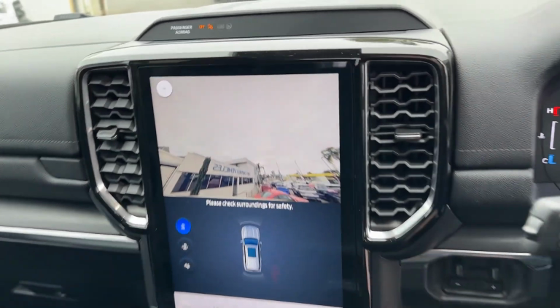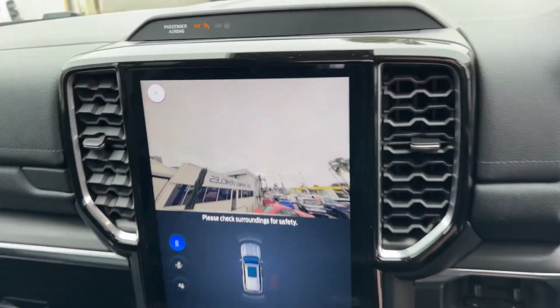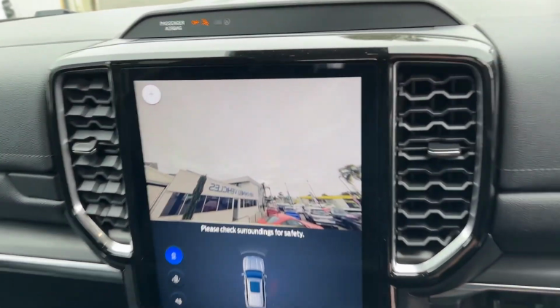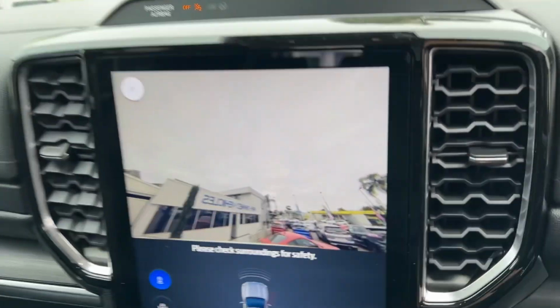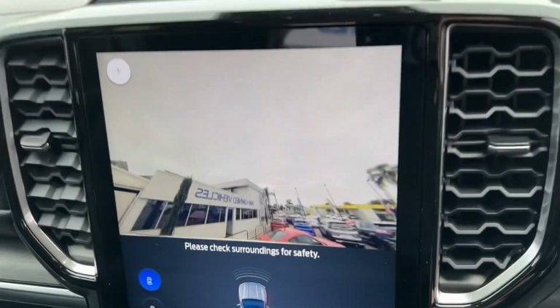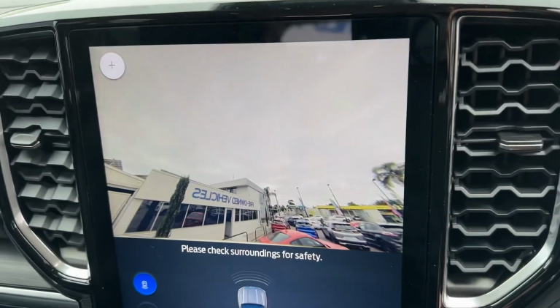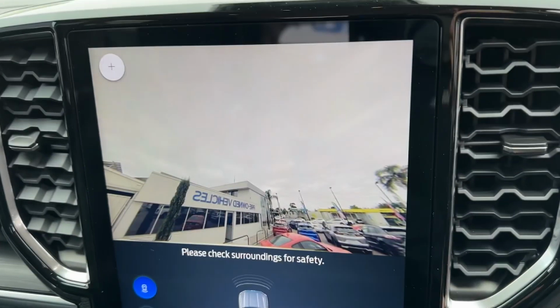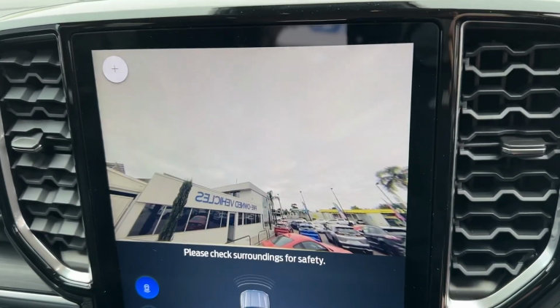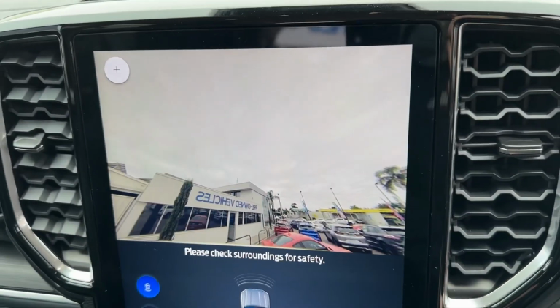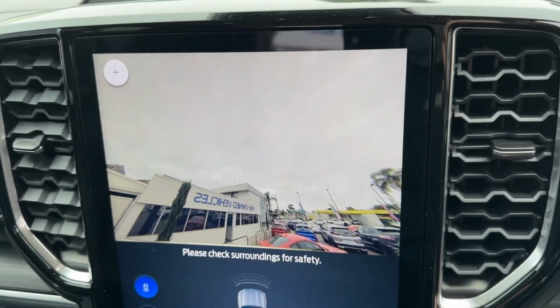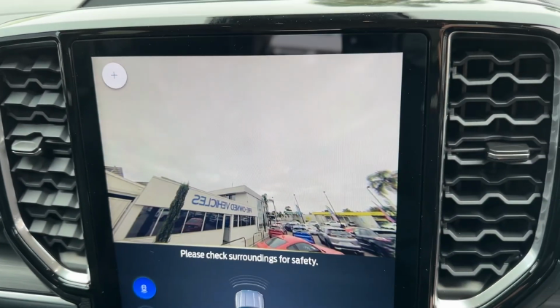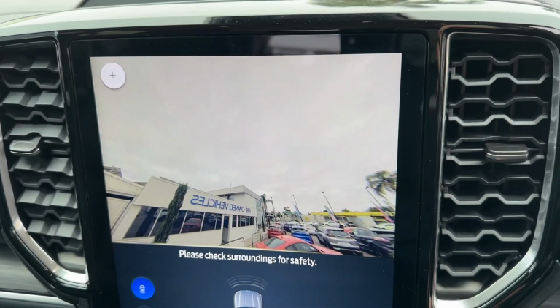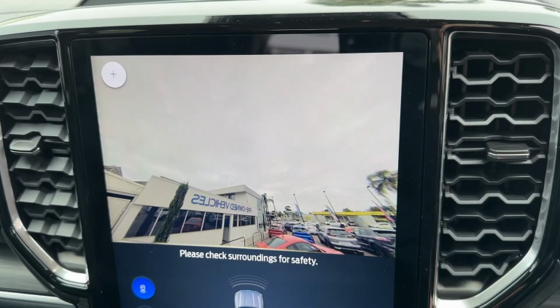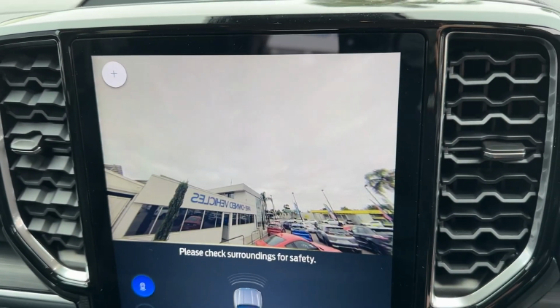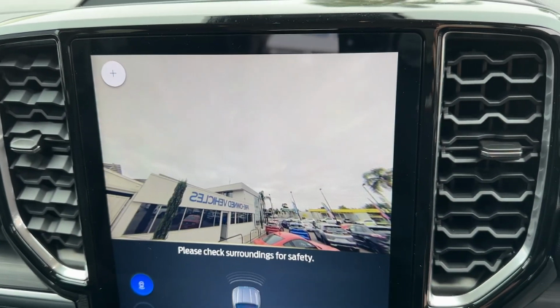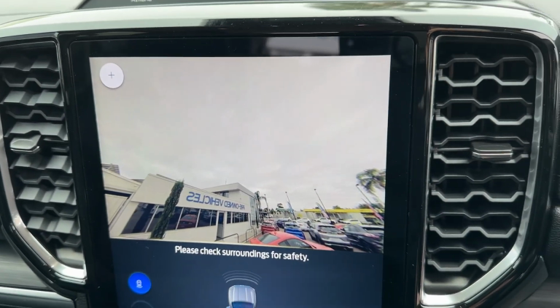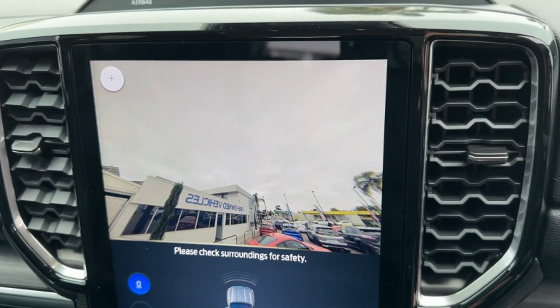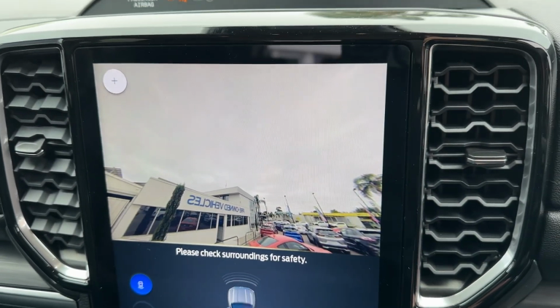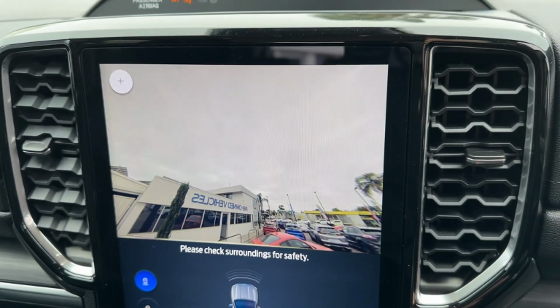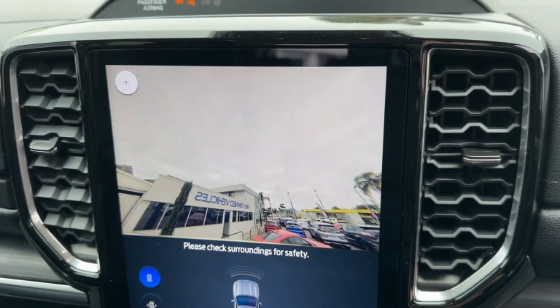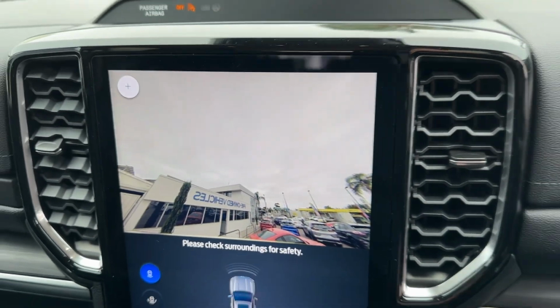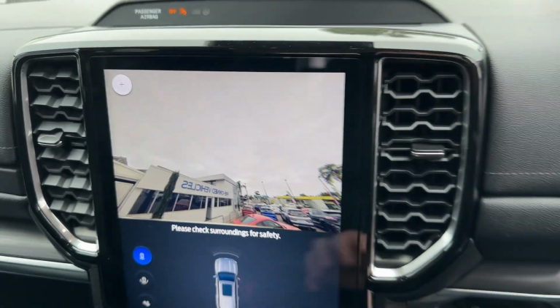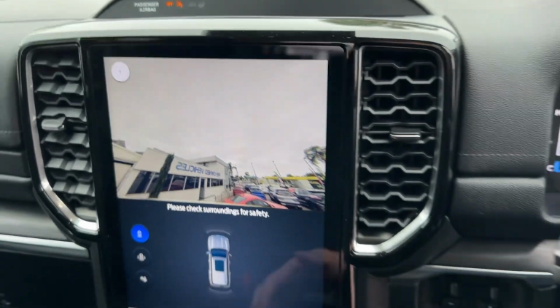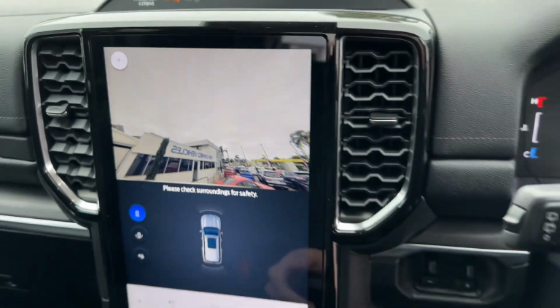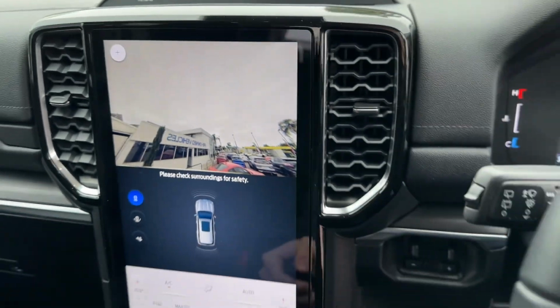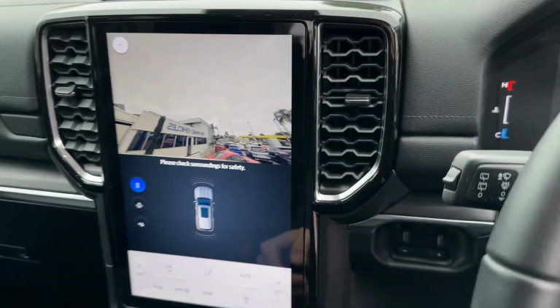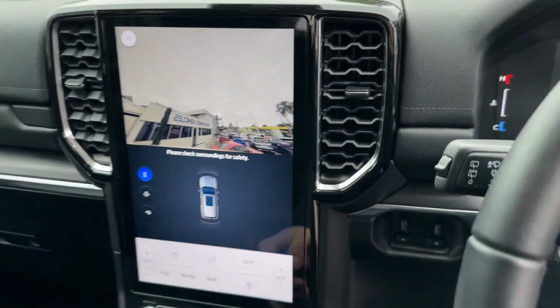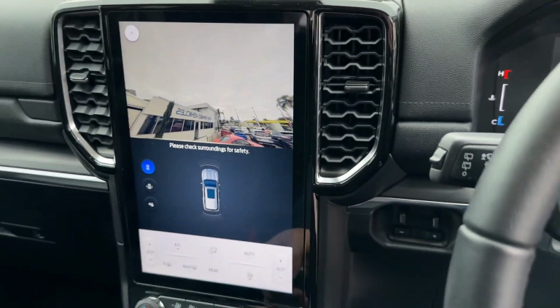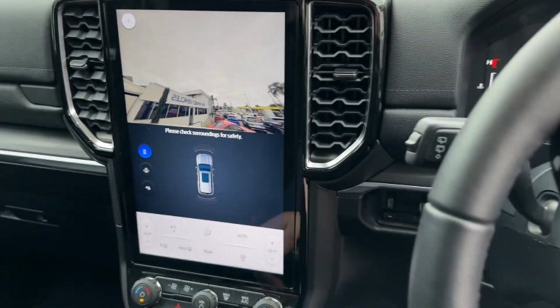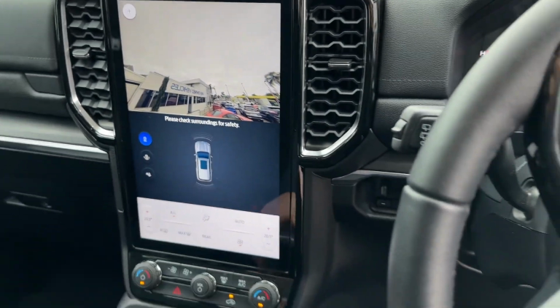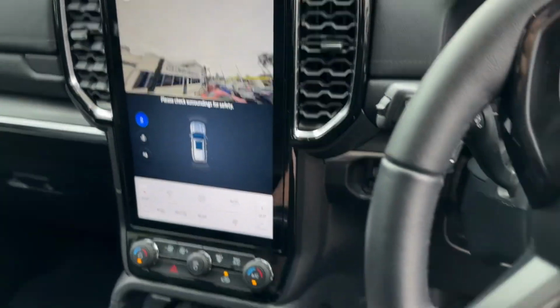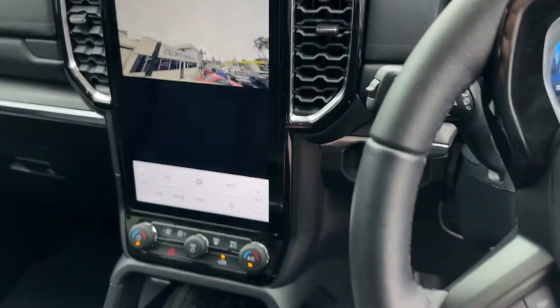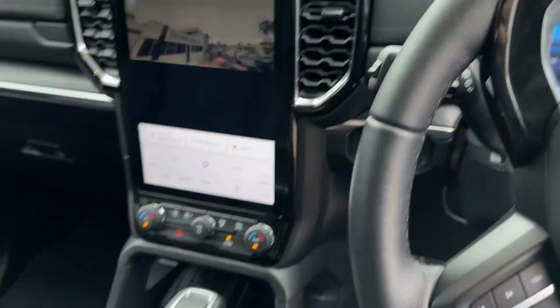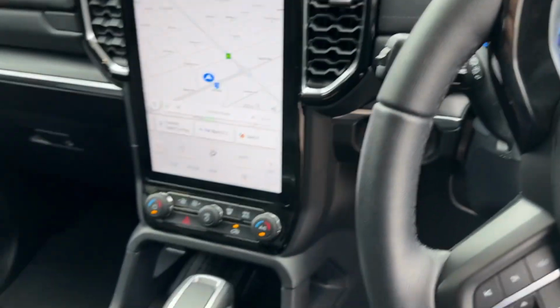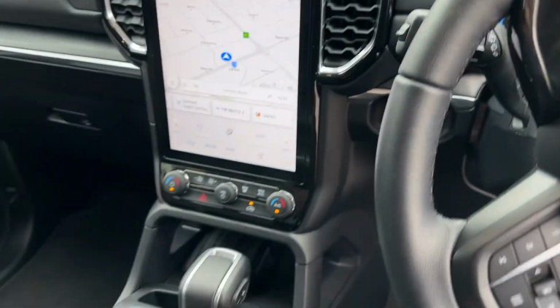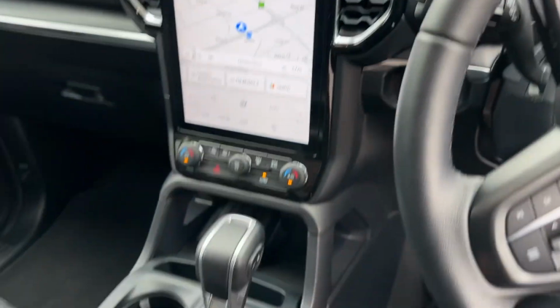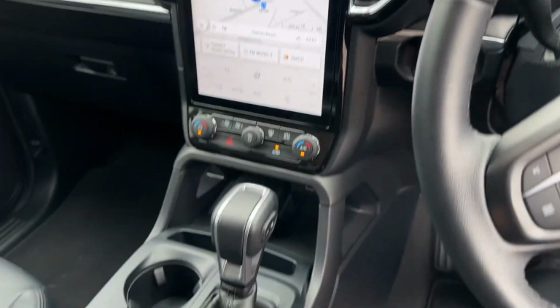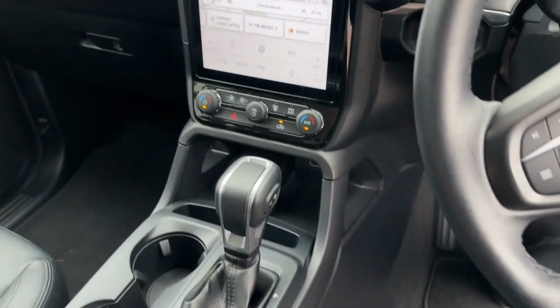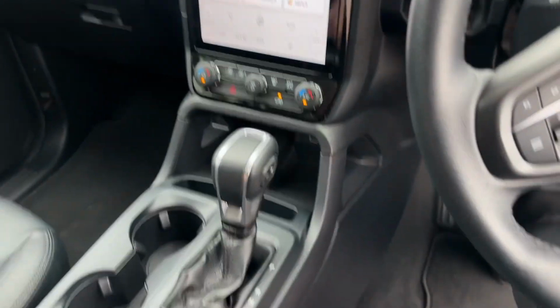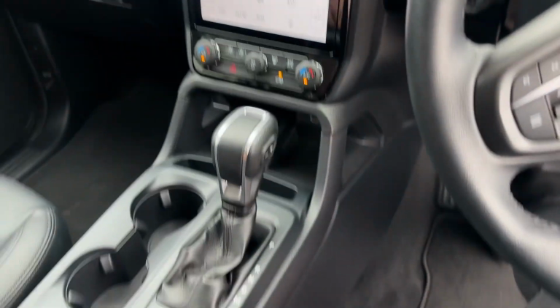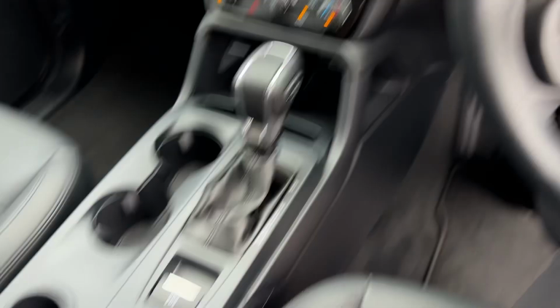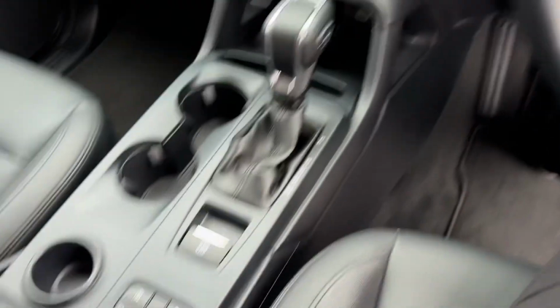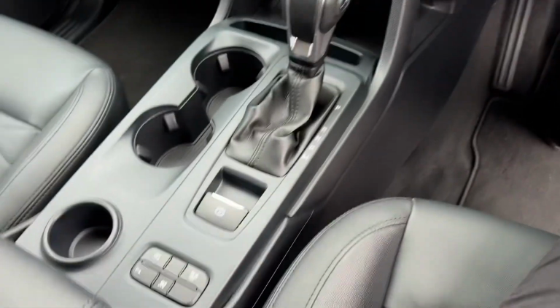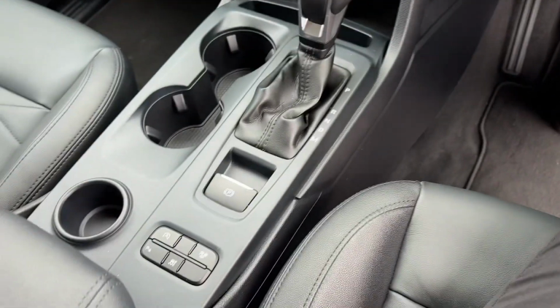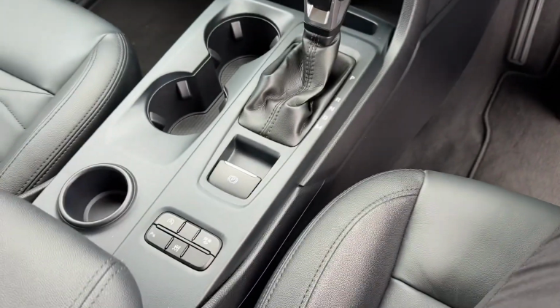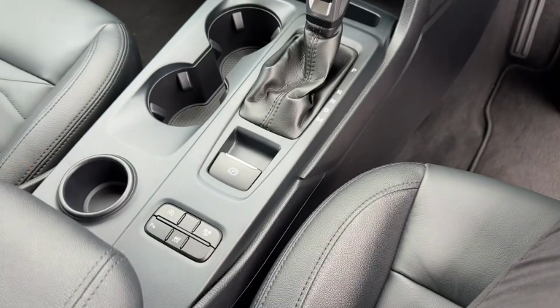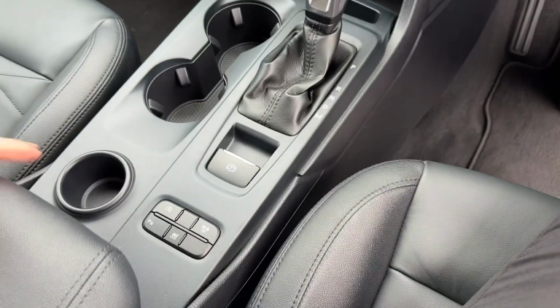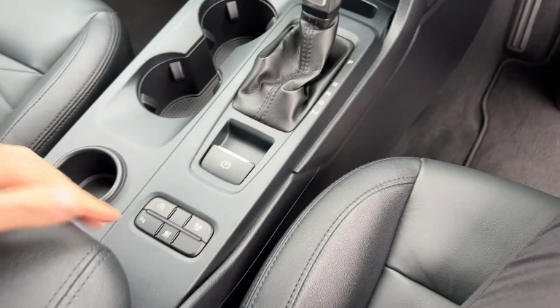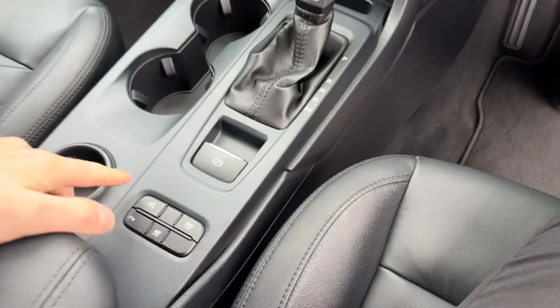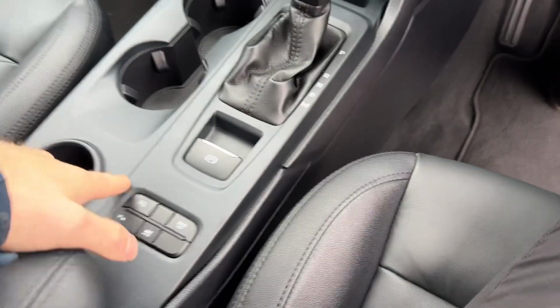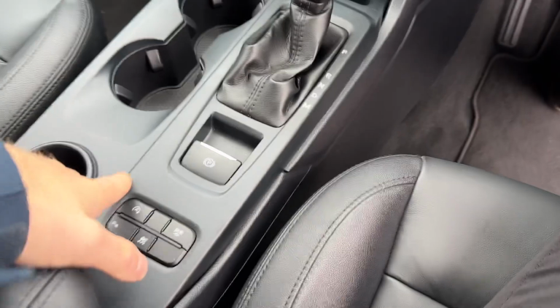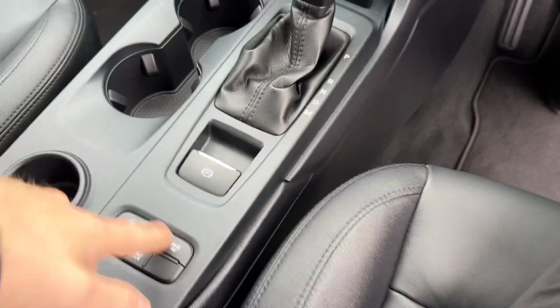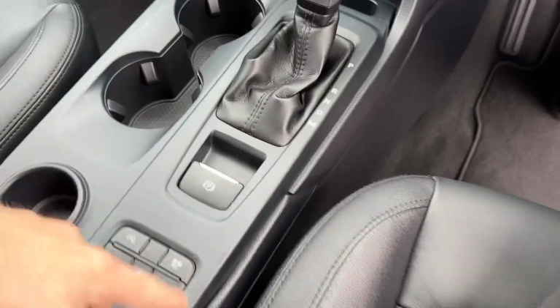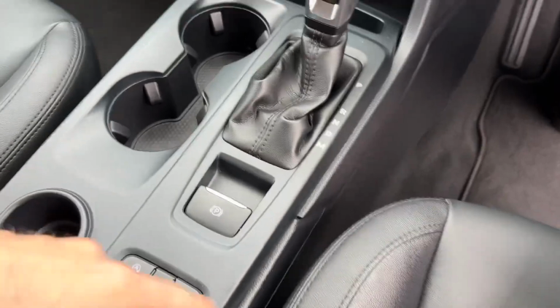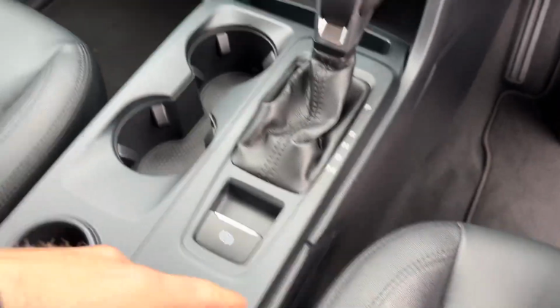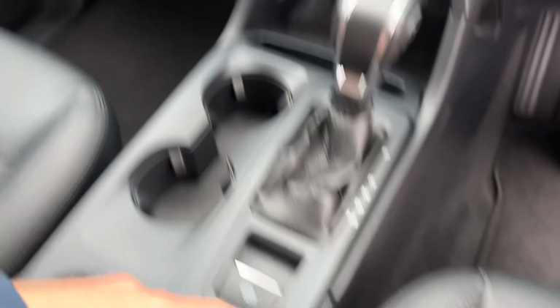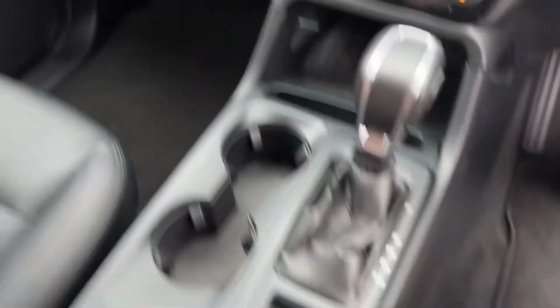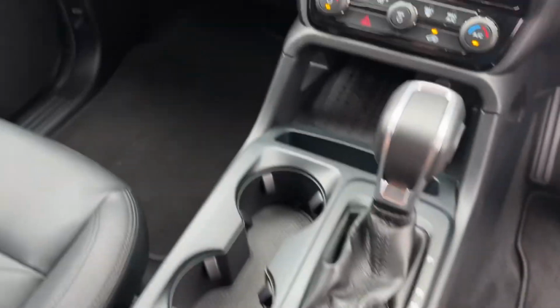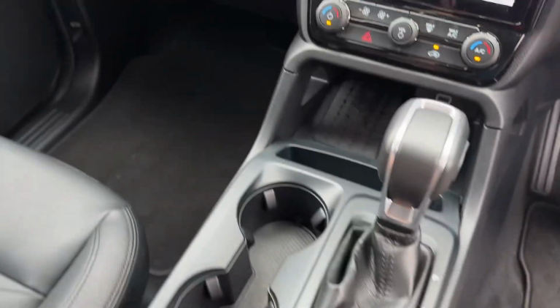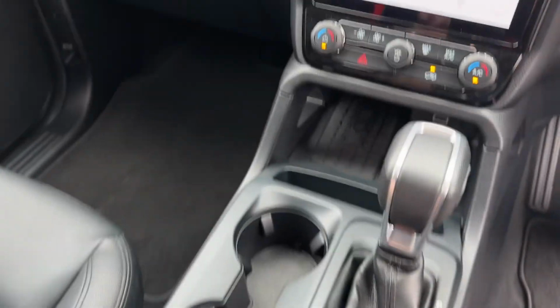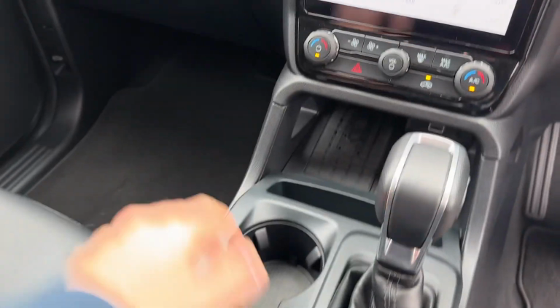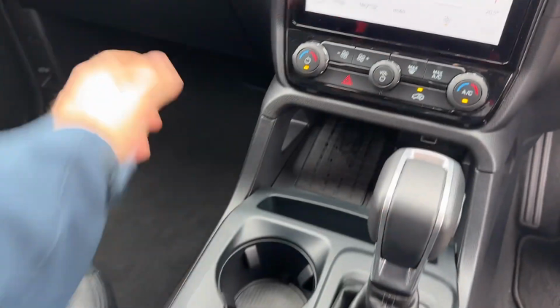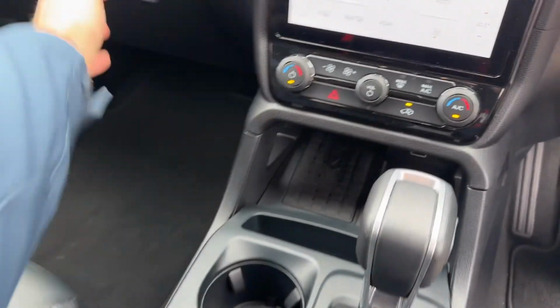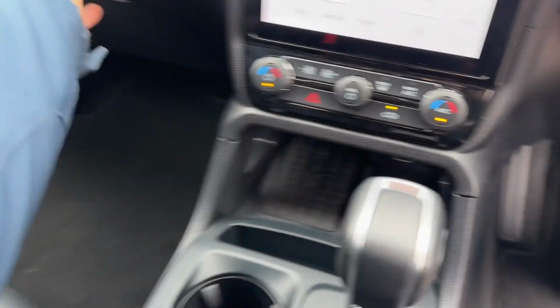Nice camera — nice and clear. That's shooting up at the sky because the tailgate's open. Different drive modes, et cetera, here.